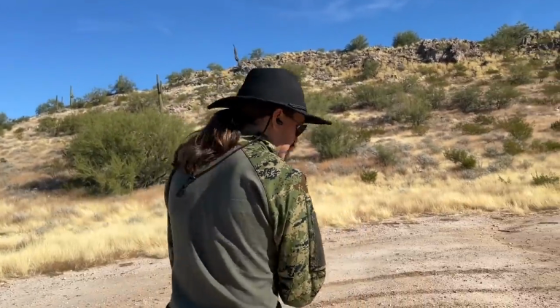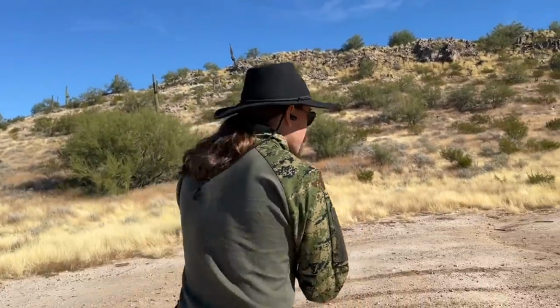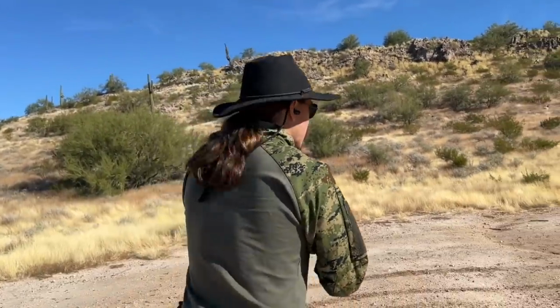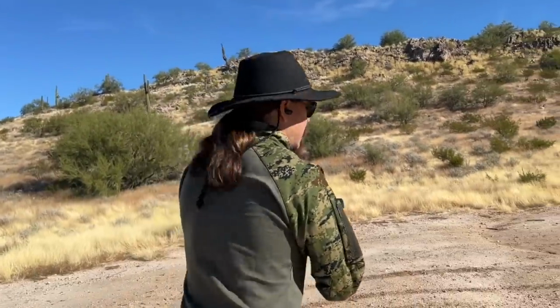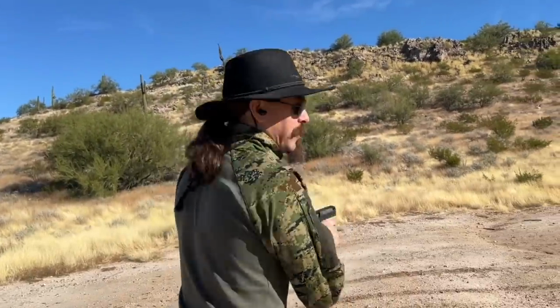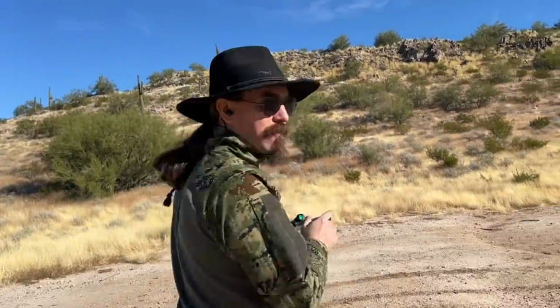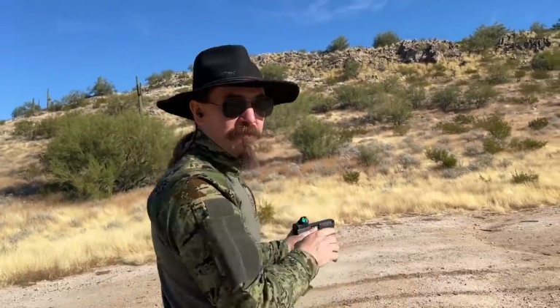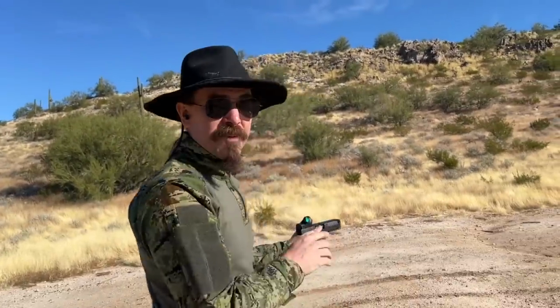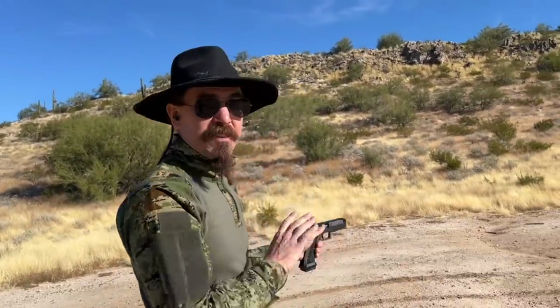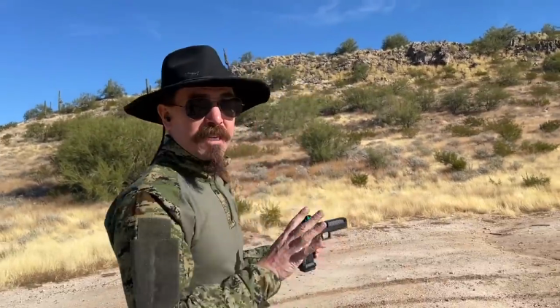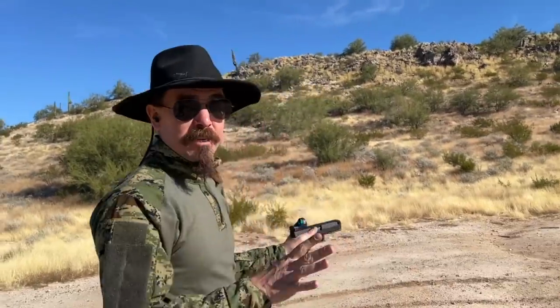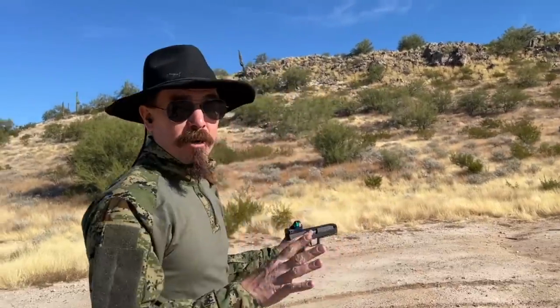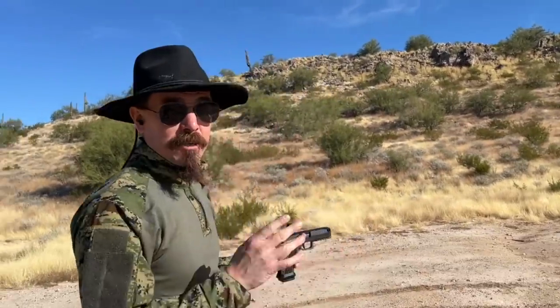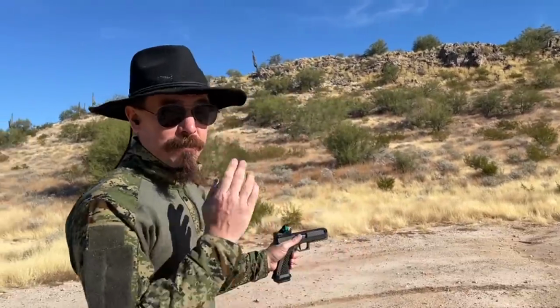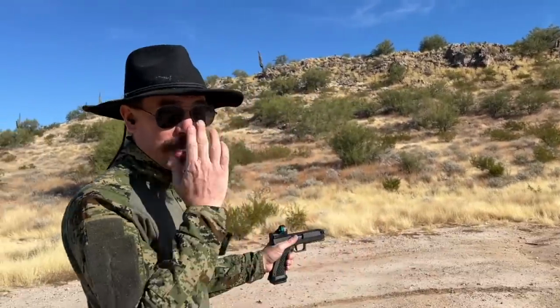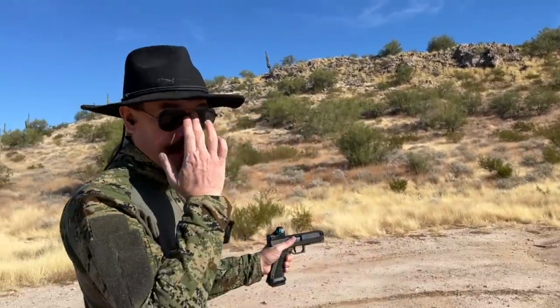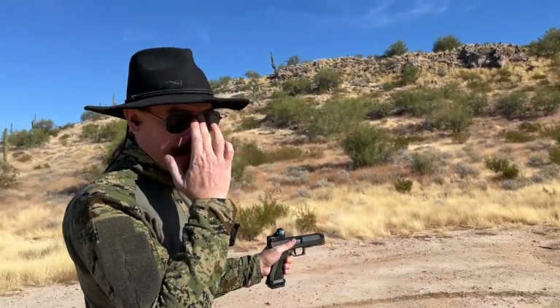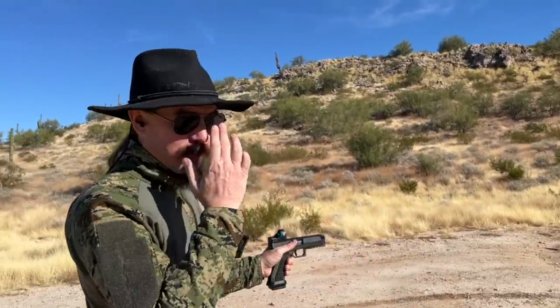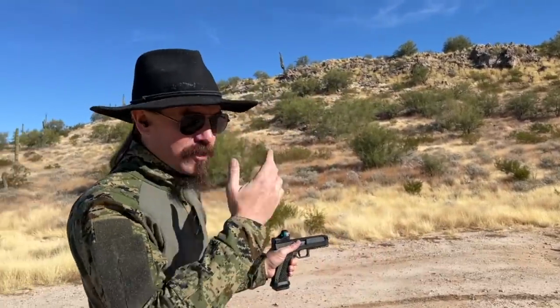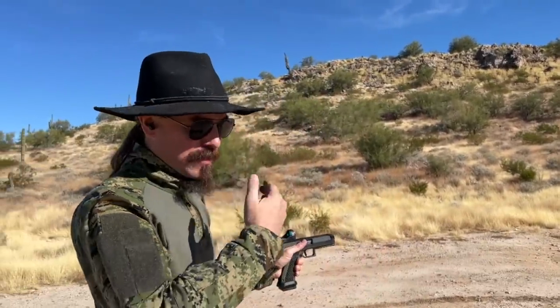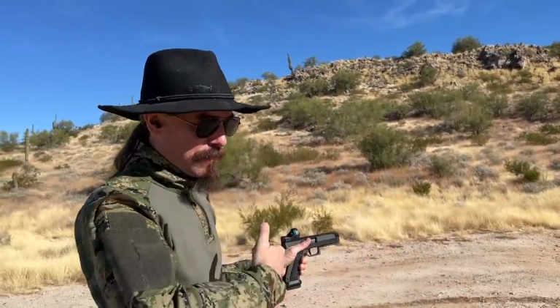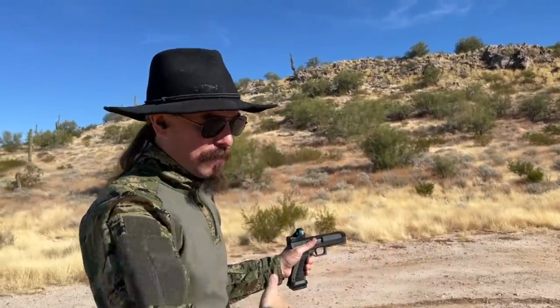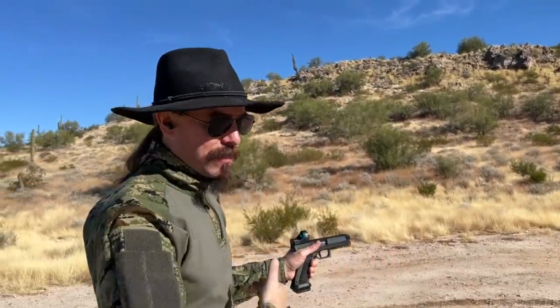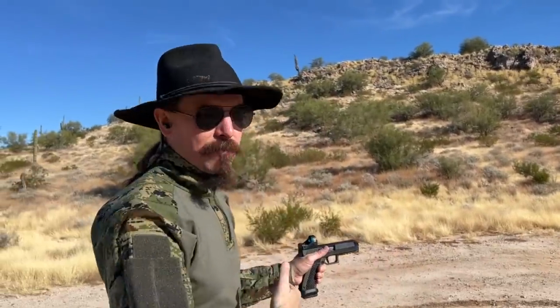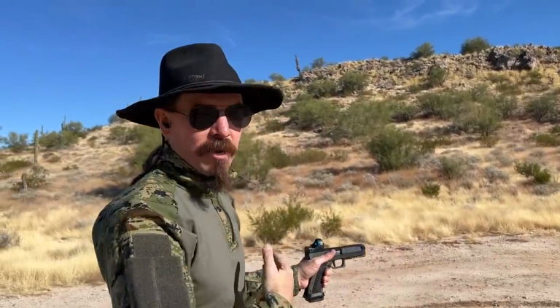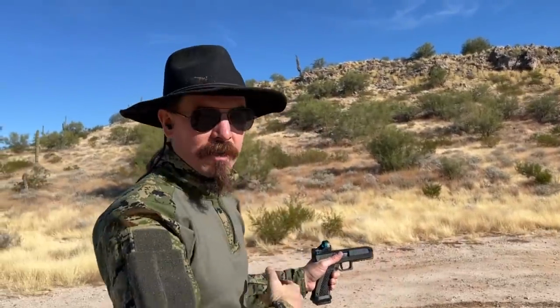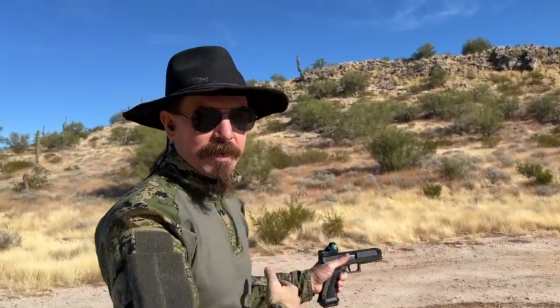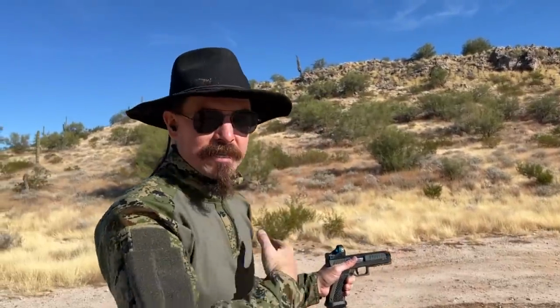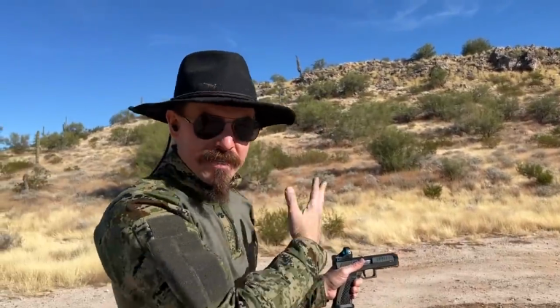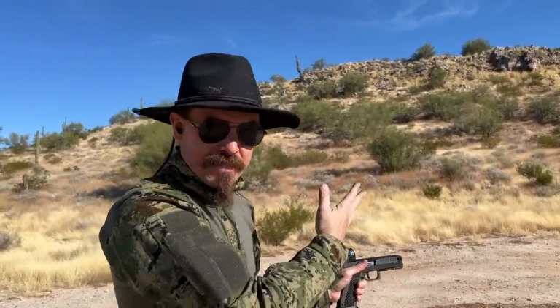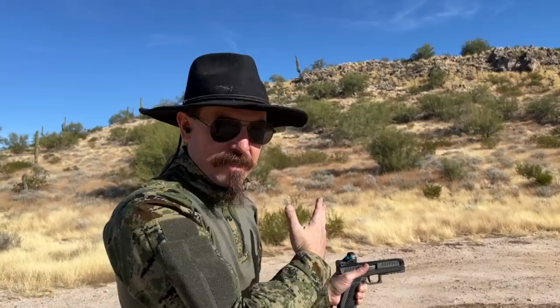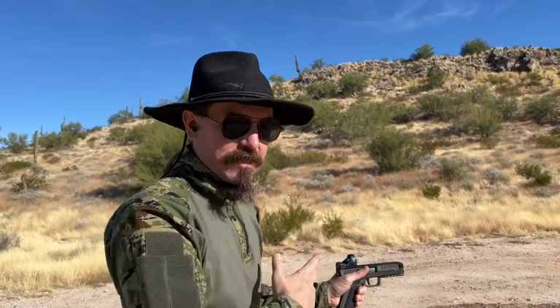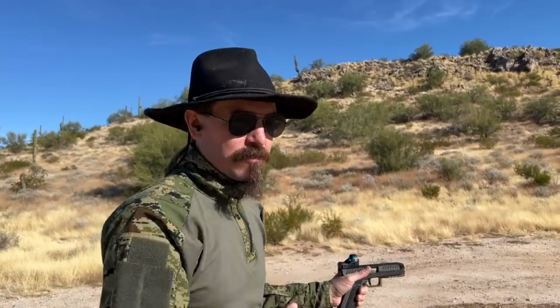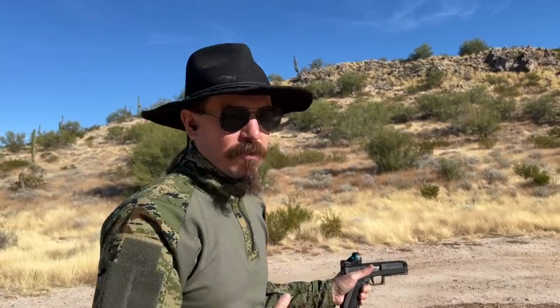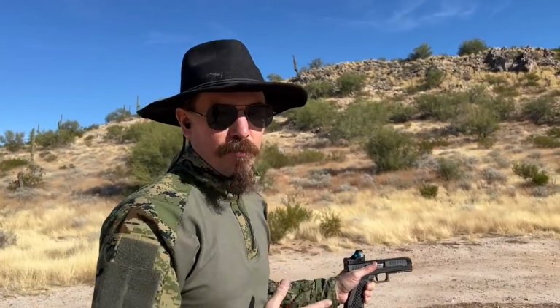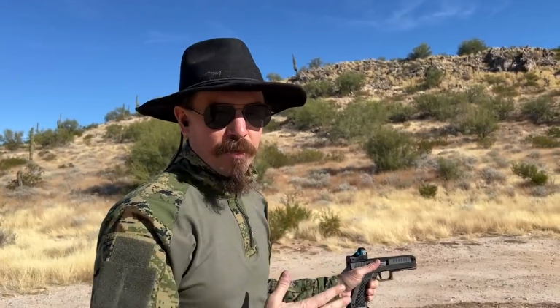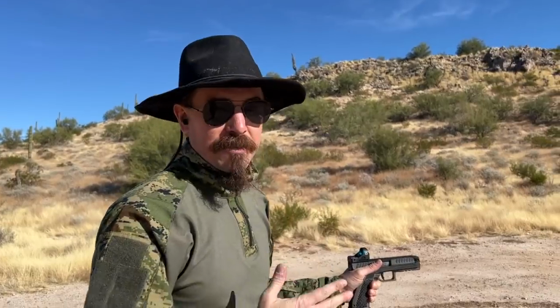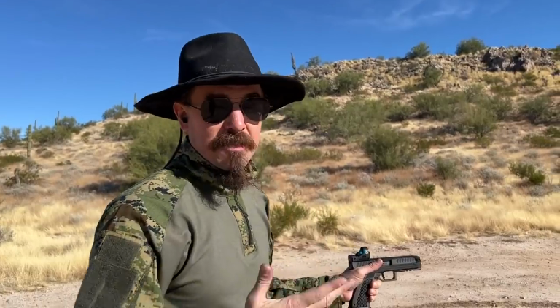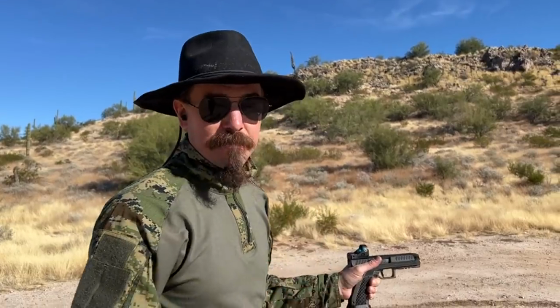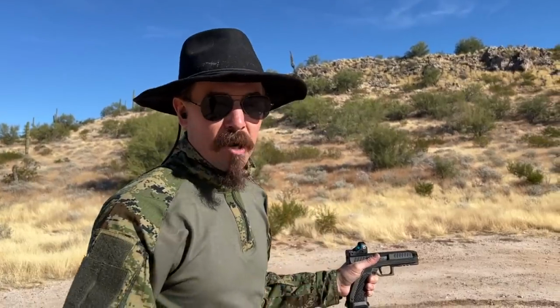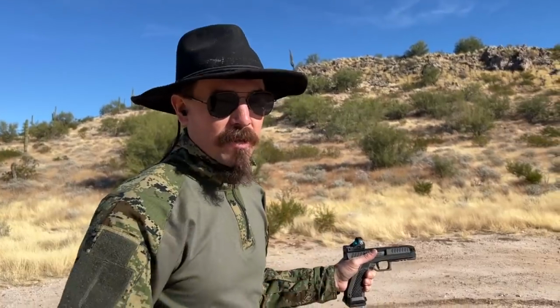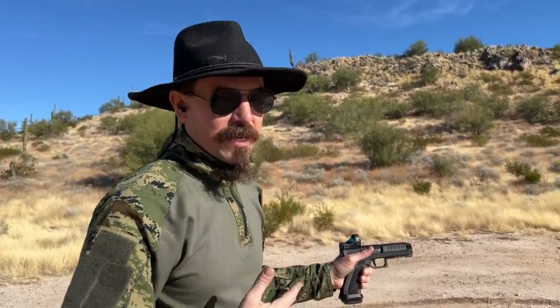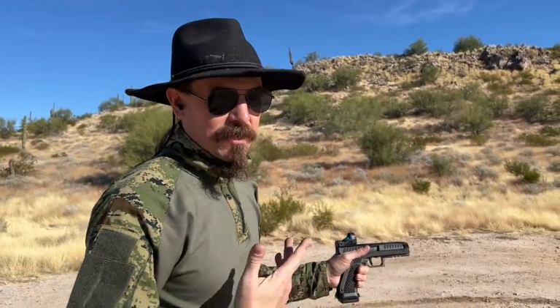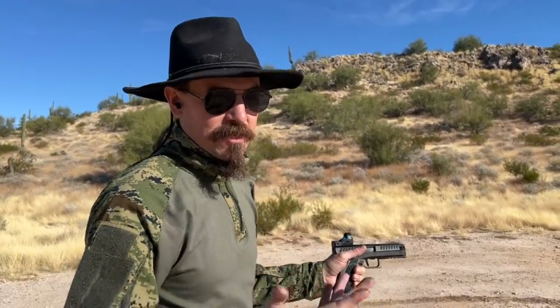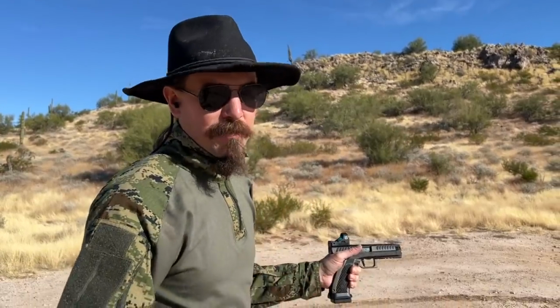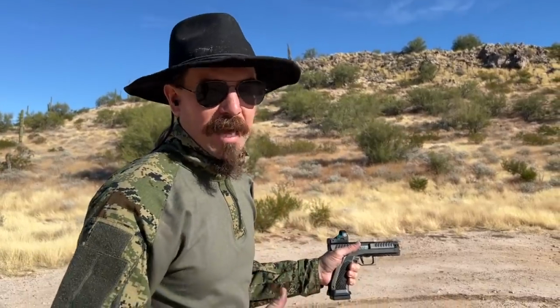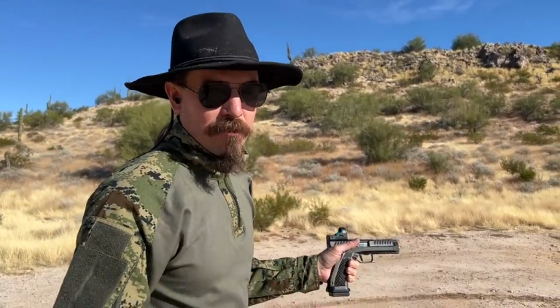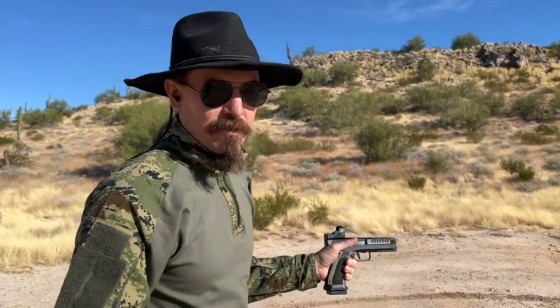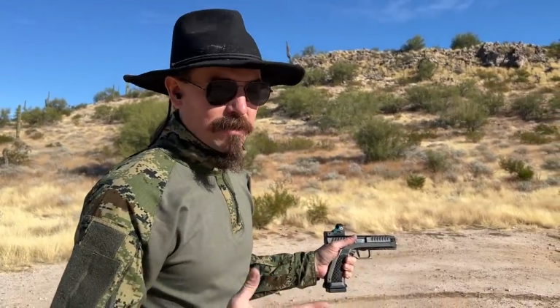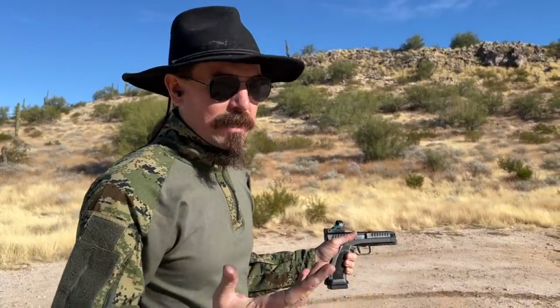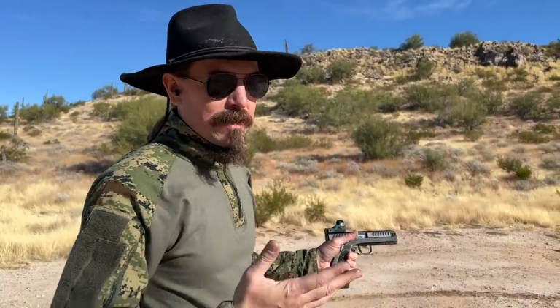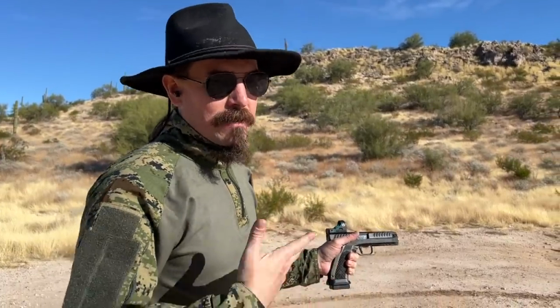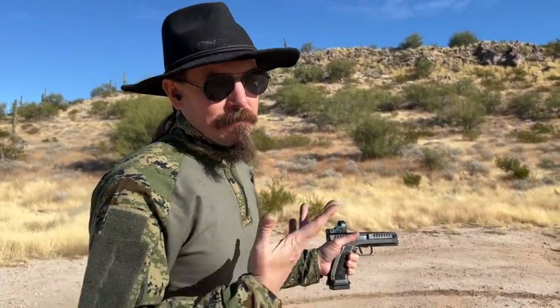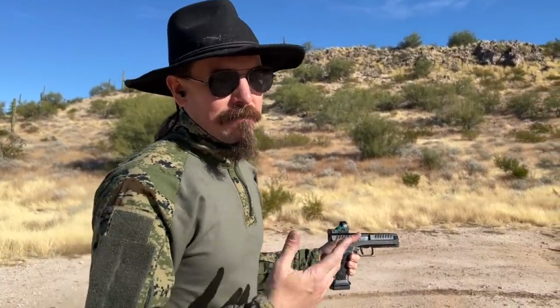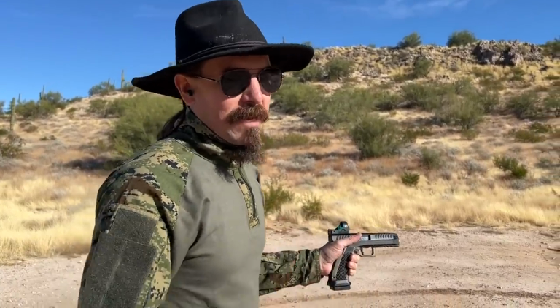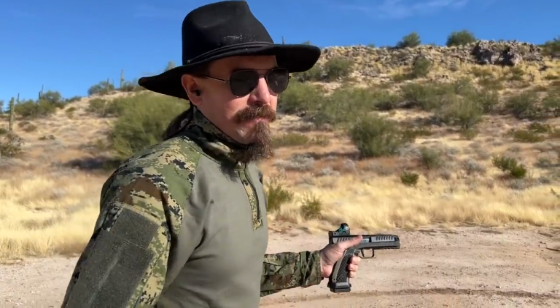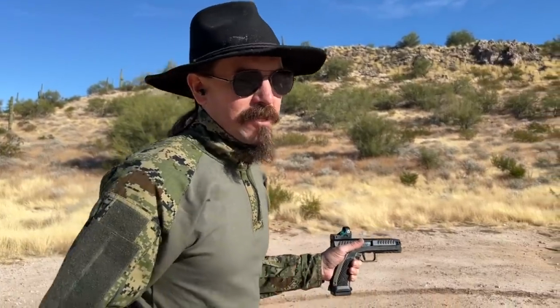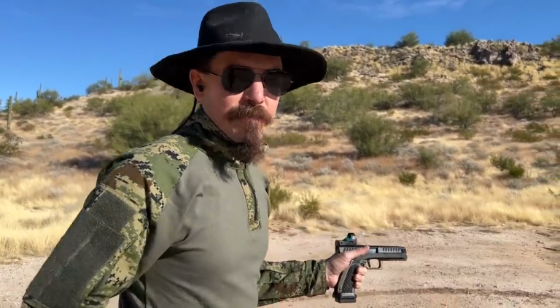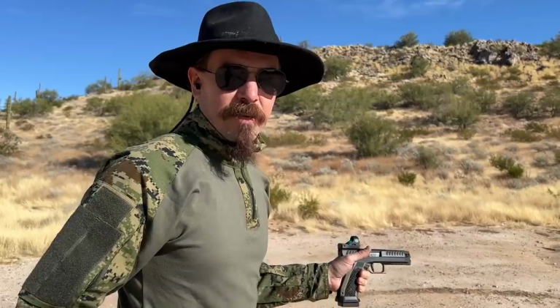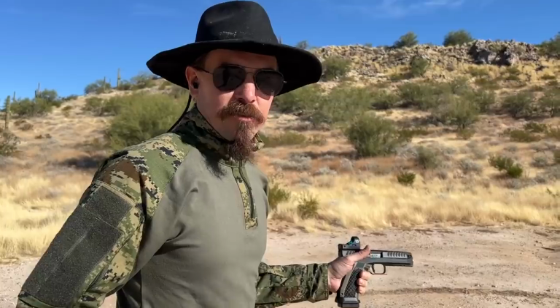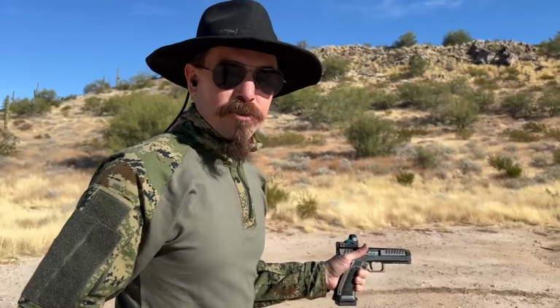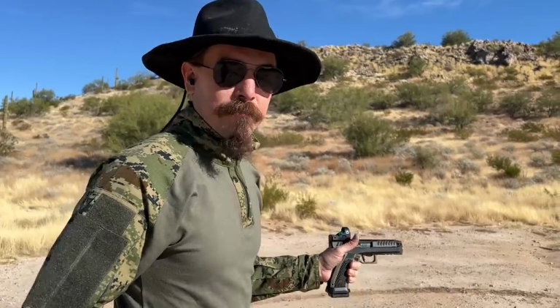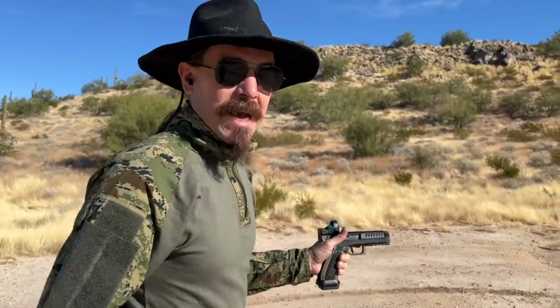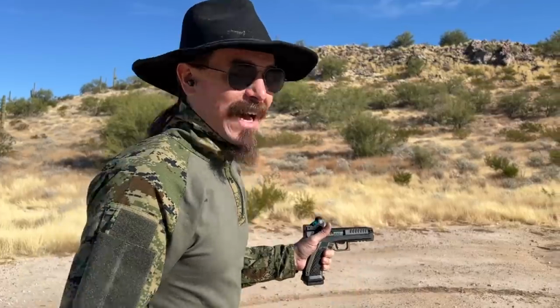I'm at 15 yards, by the way, which is the minimum recommended distance to avoid spalling, splatter, and having the spinner shoot back.